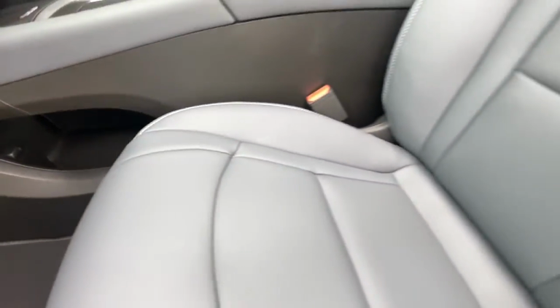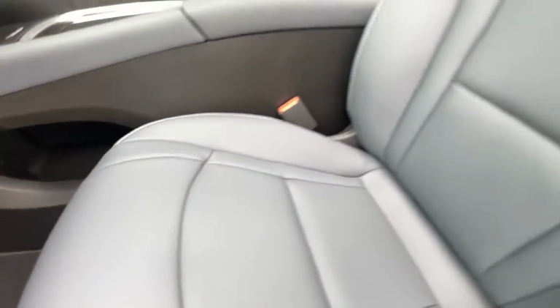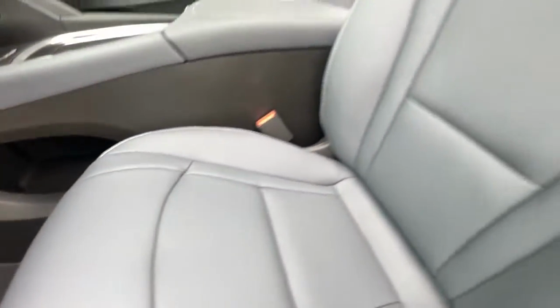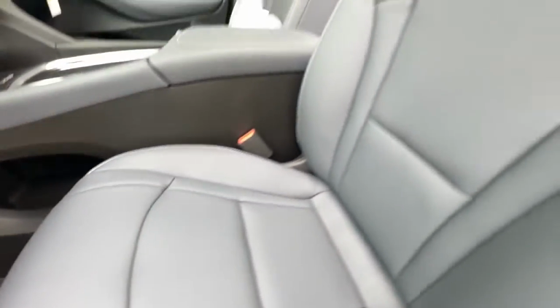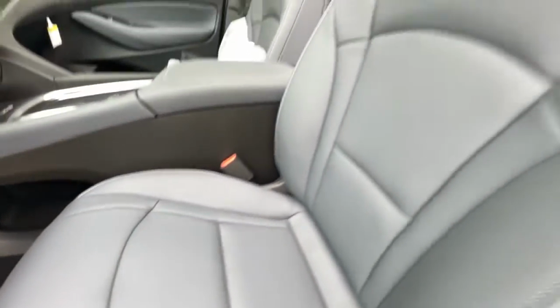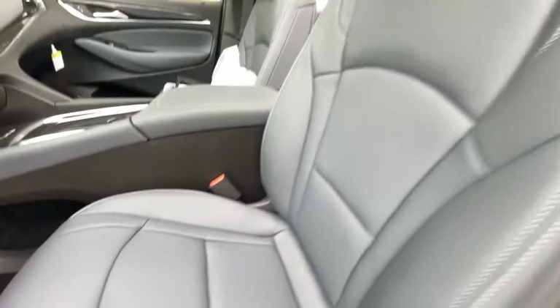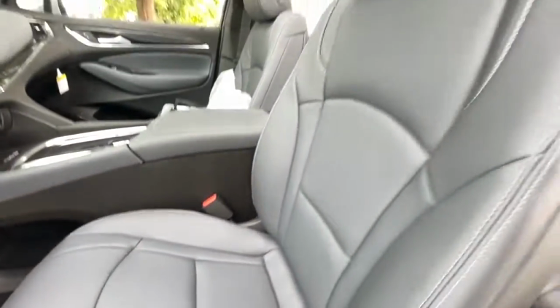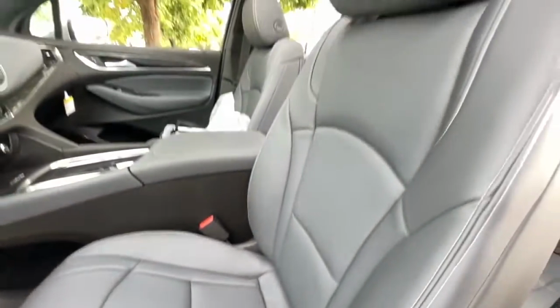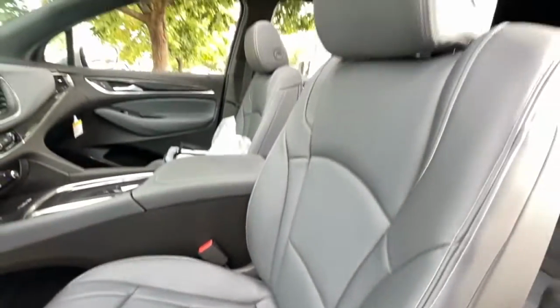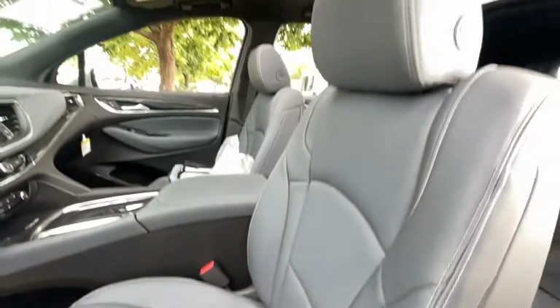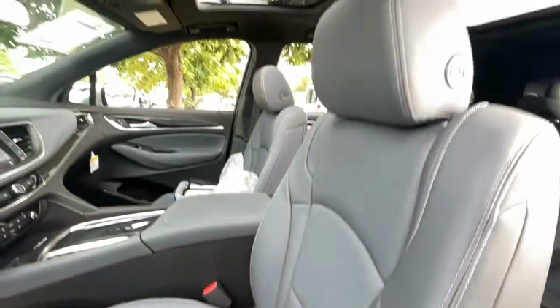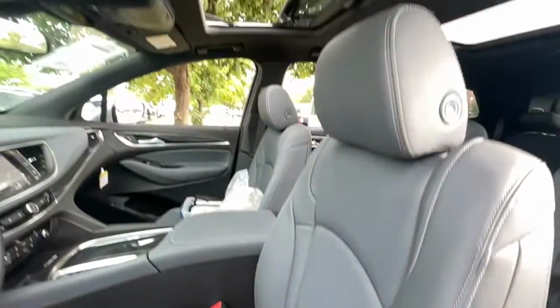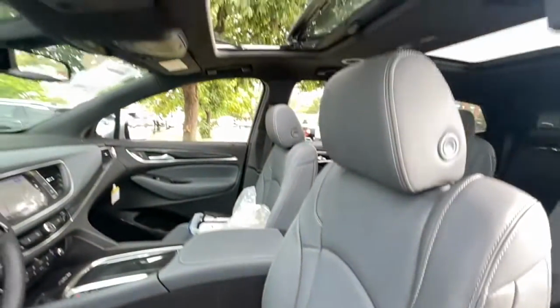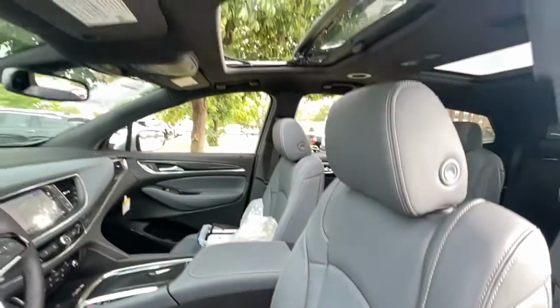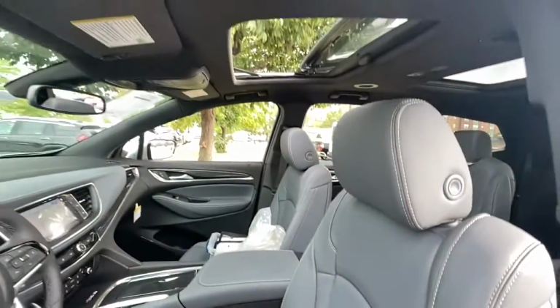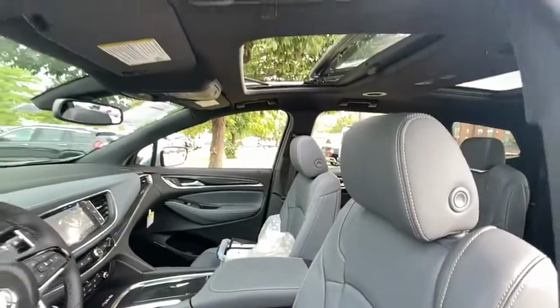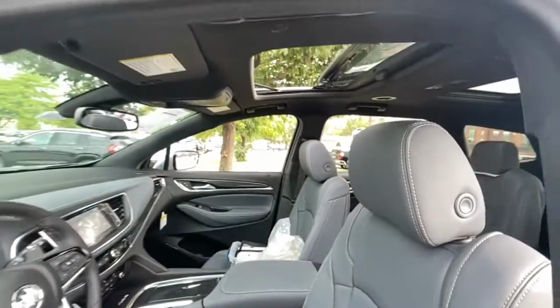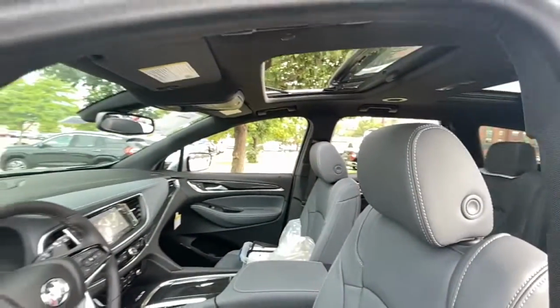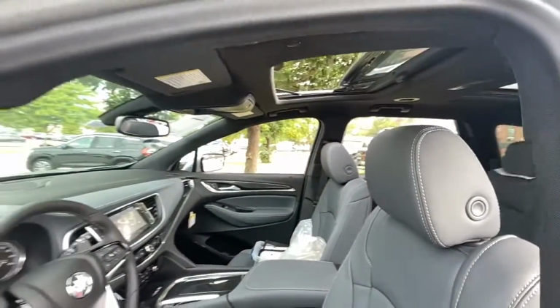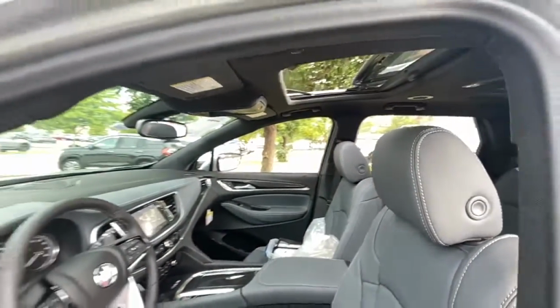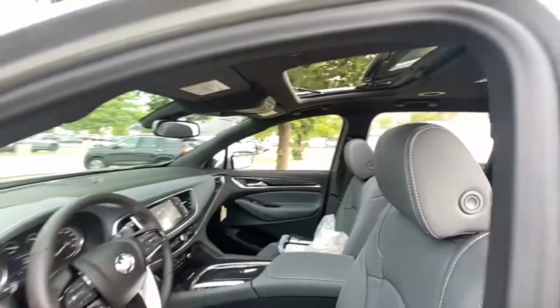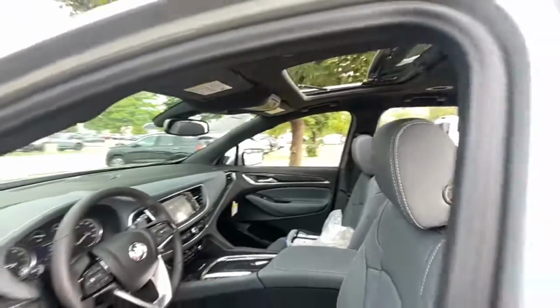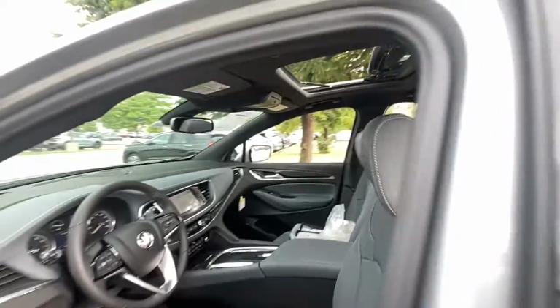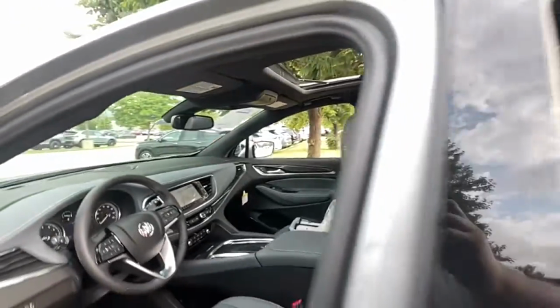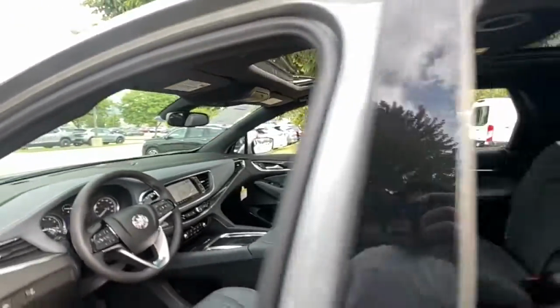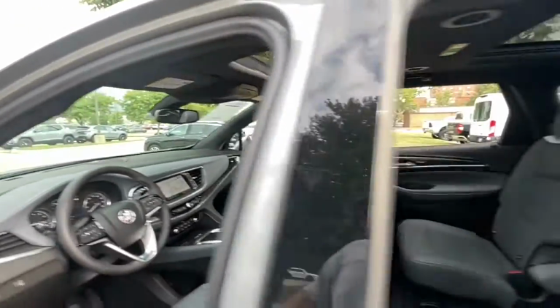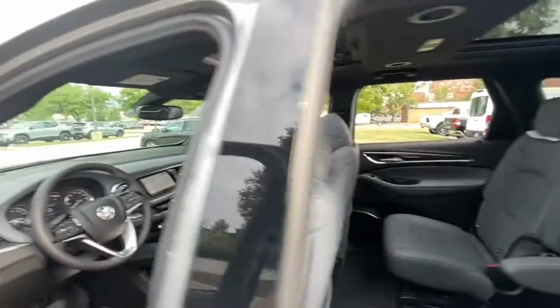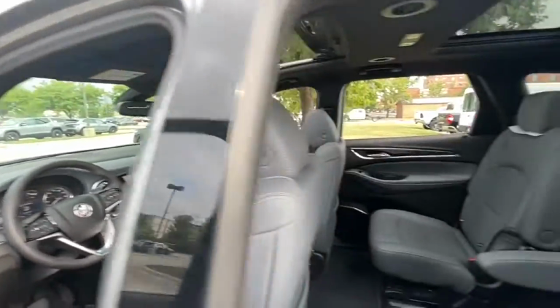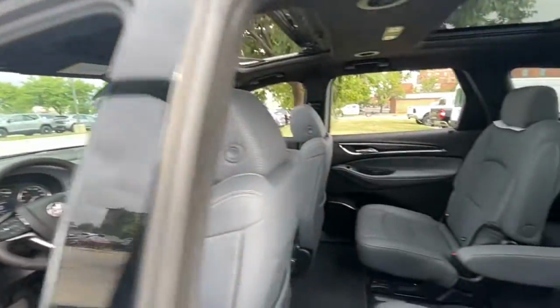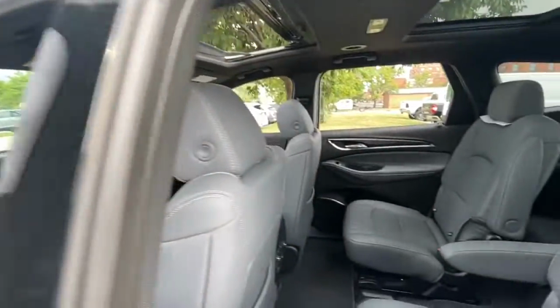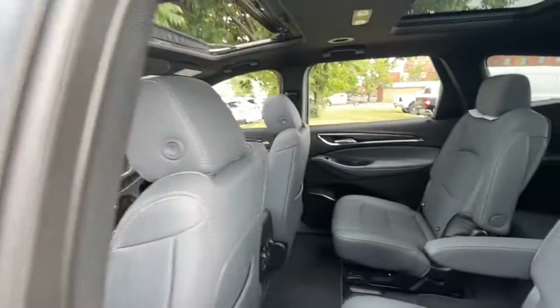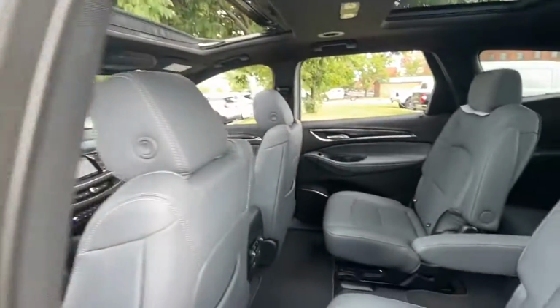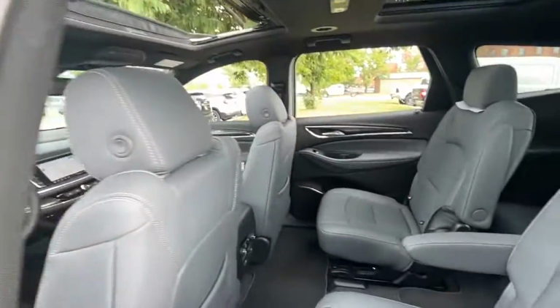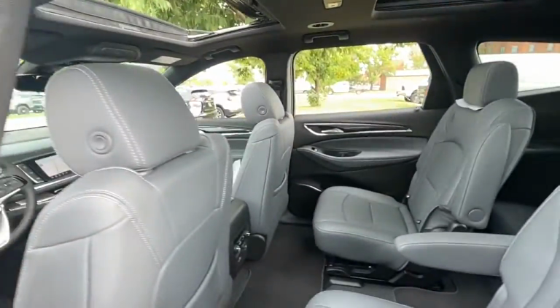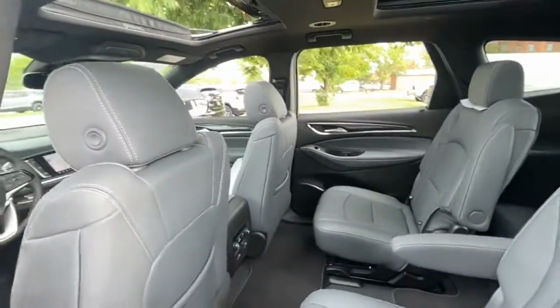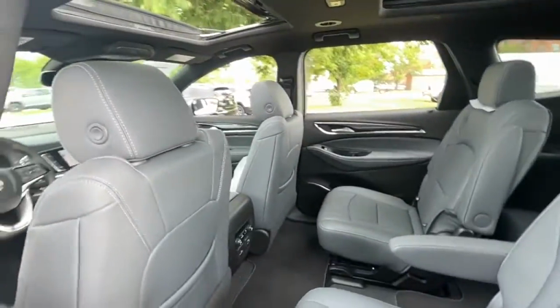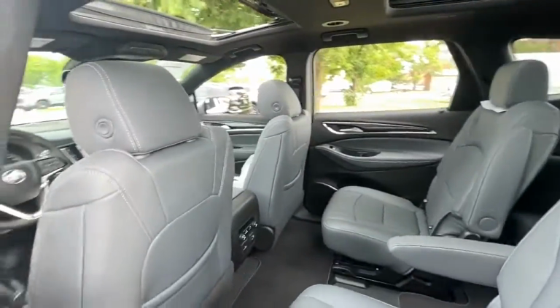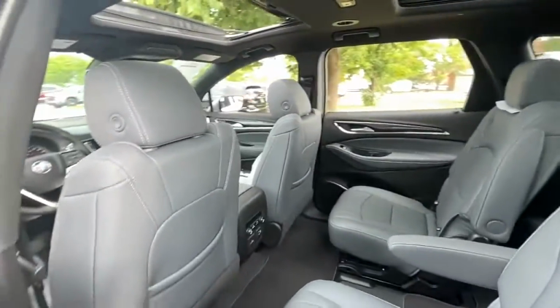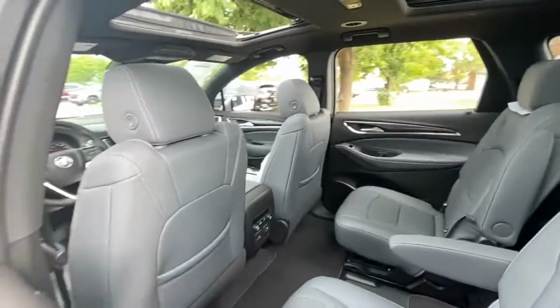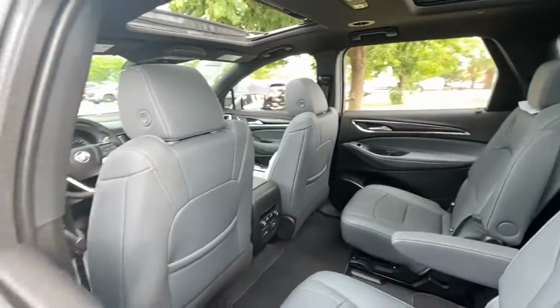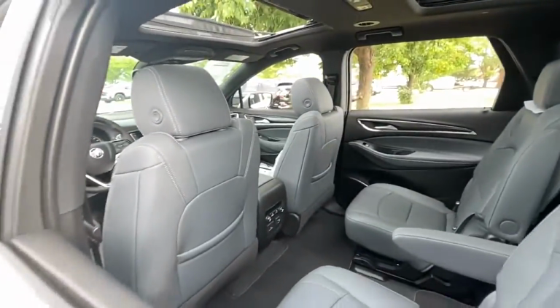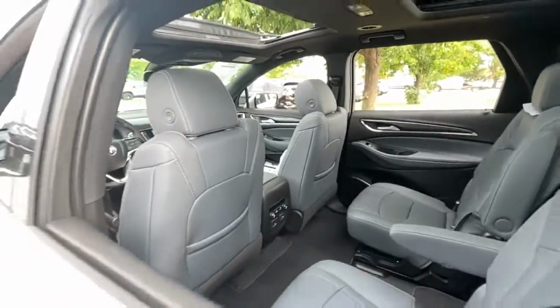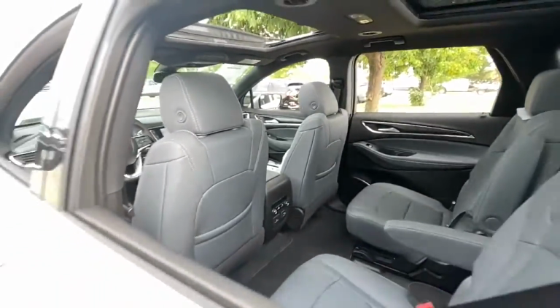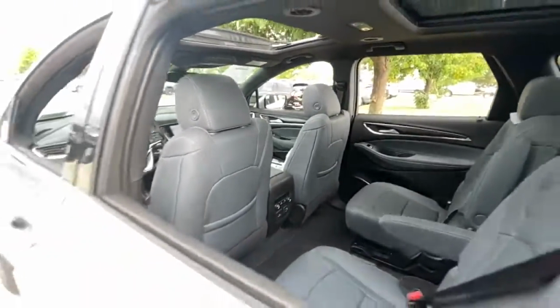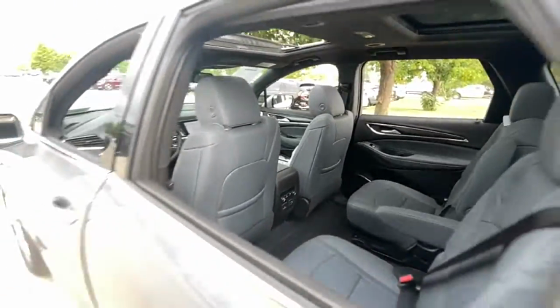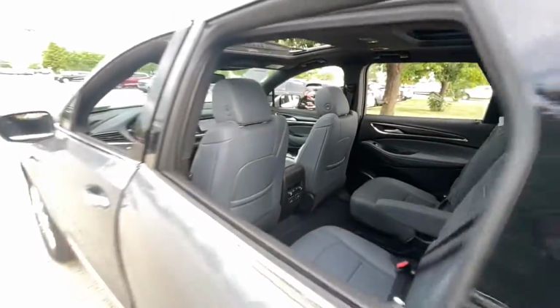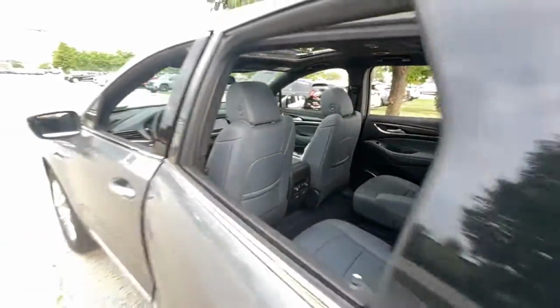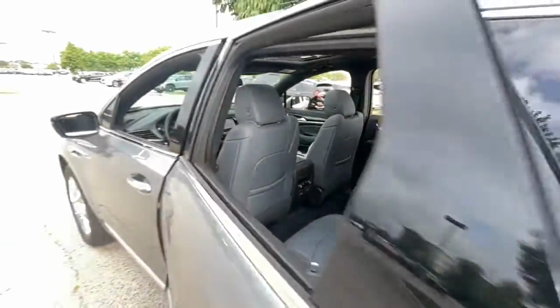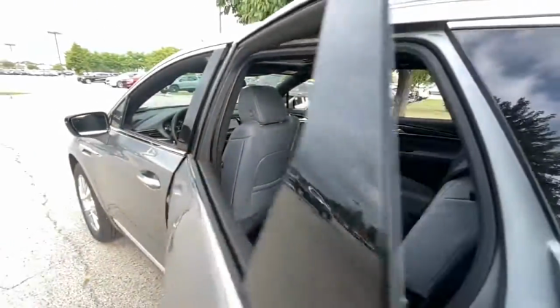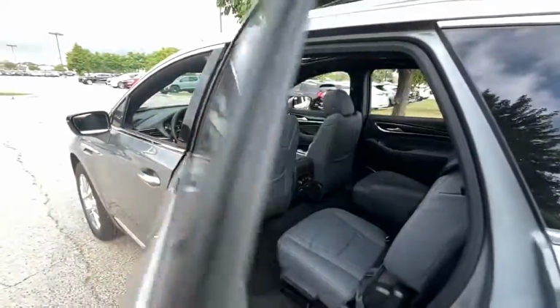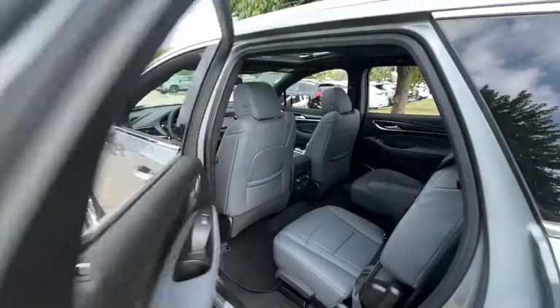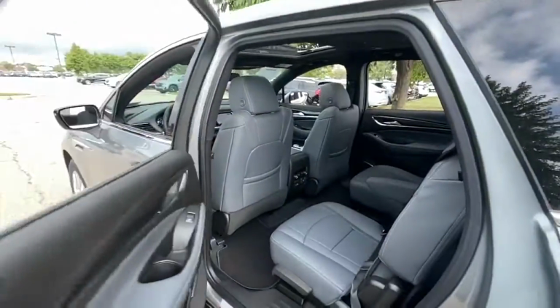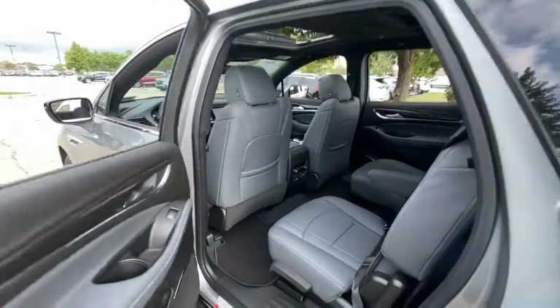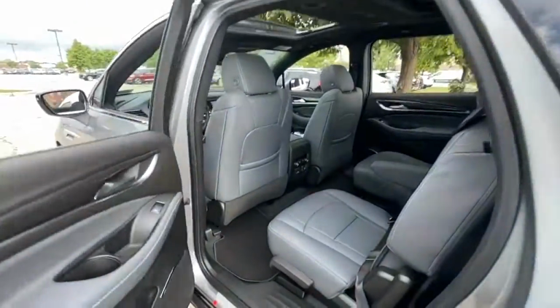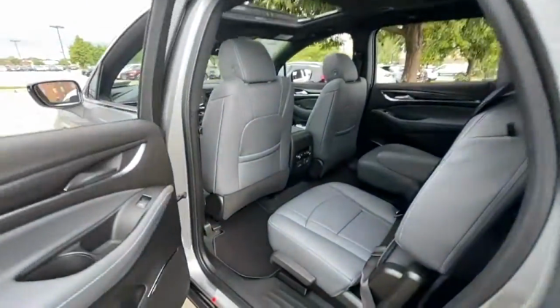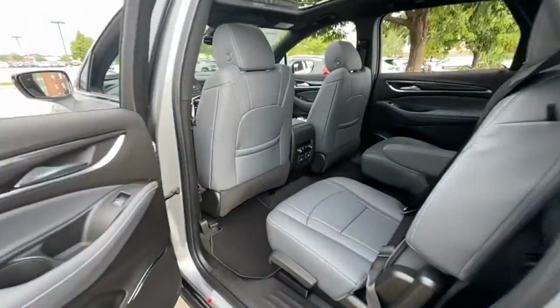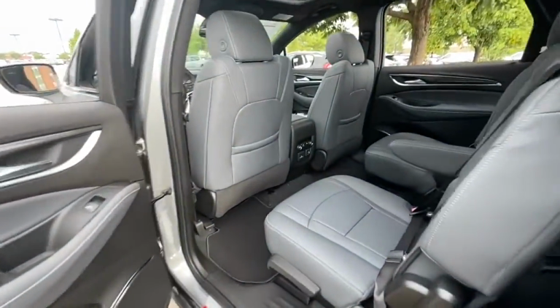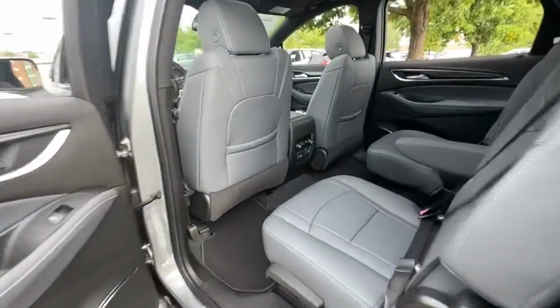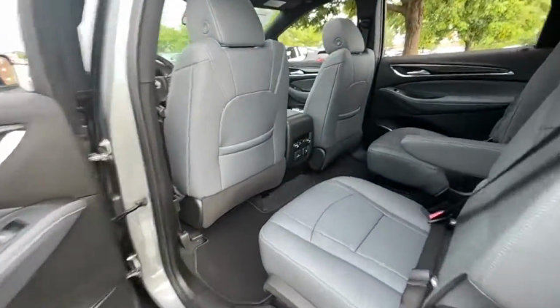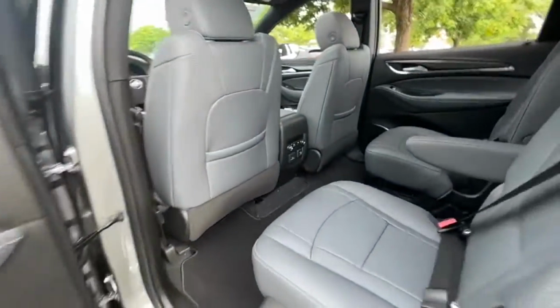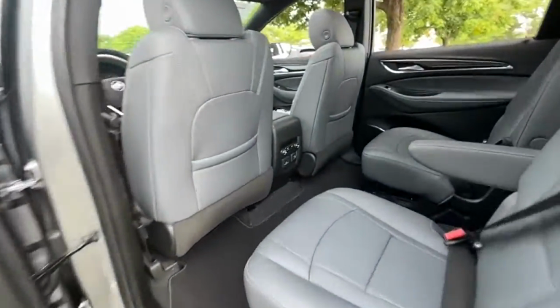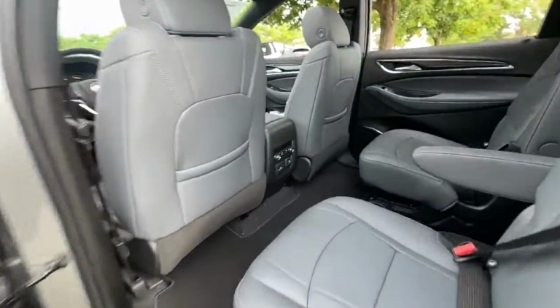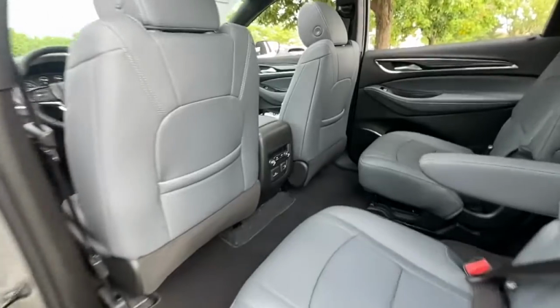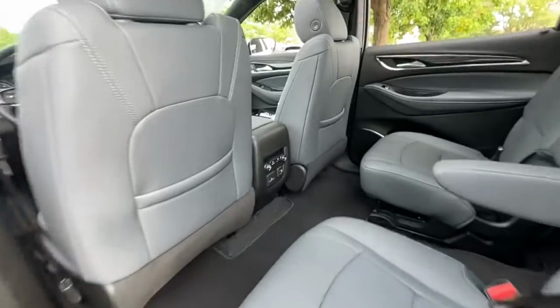Its responsive performance lets you command the road while its luxury enfolds you. The Enclave may just make you forget you're driving an SUV.